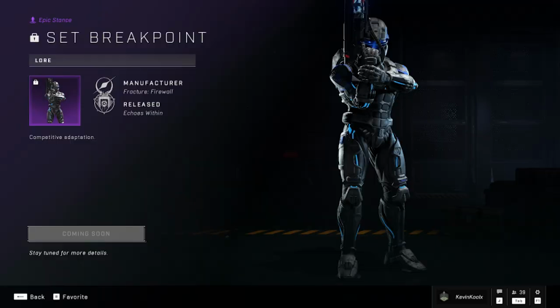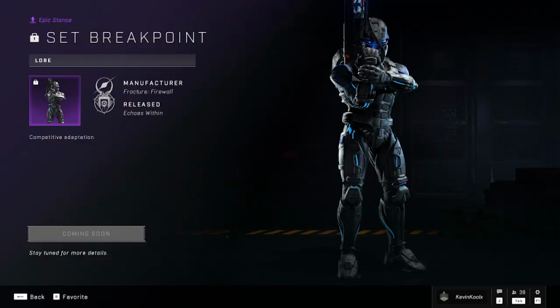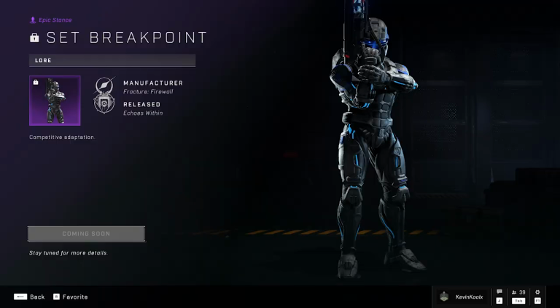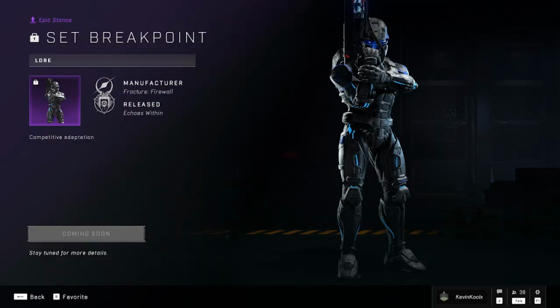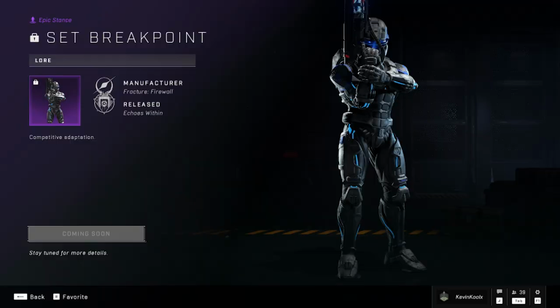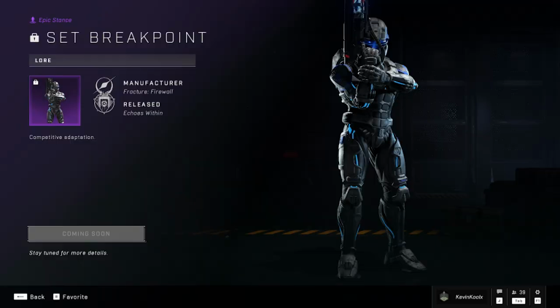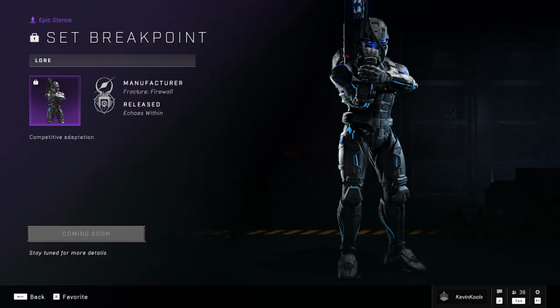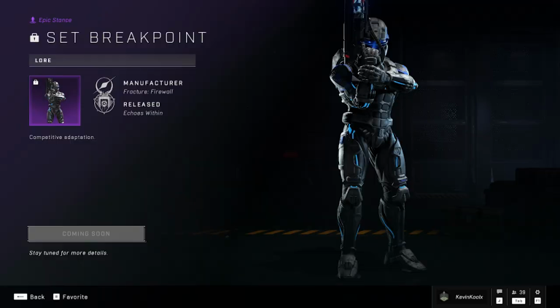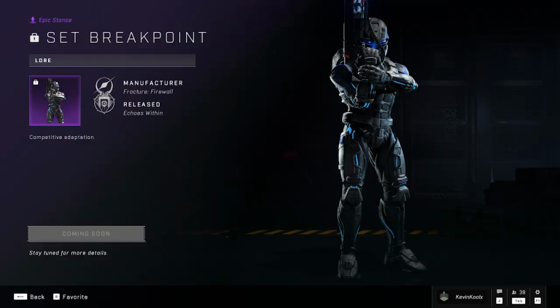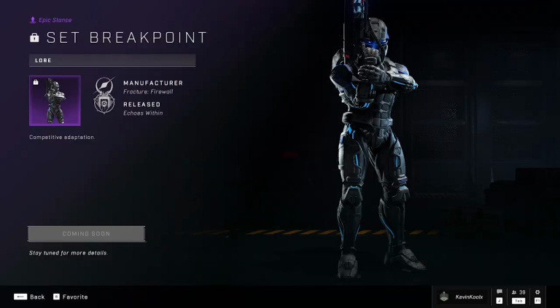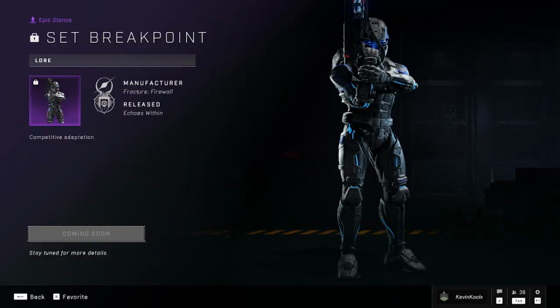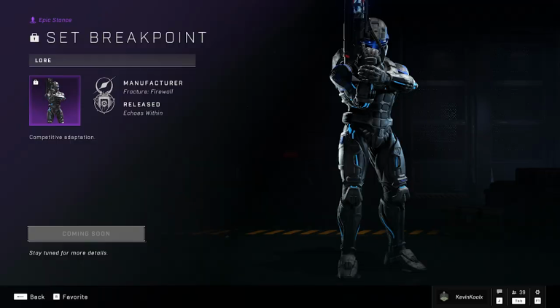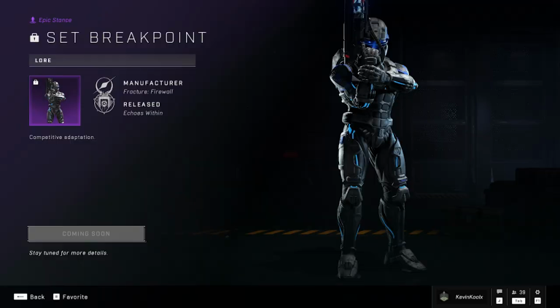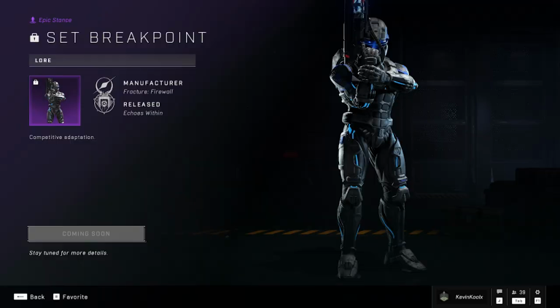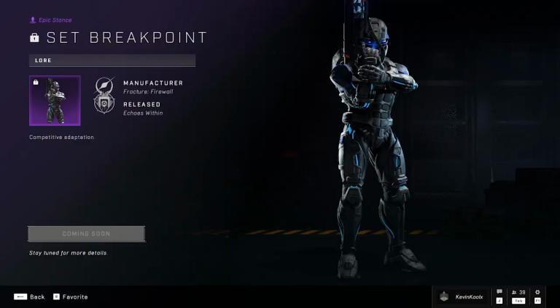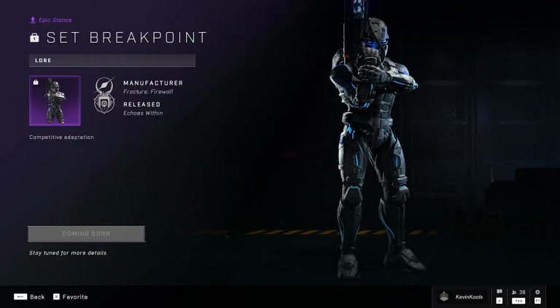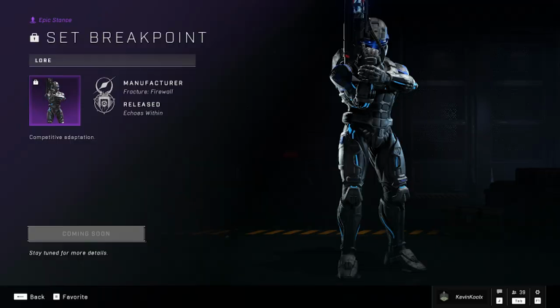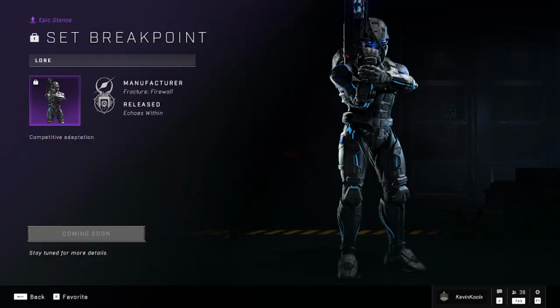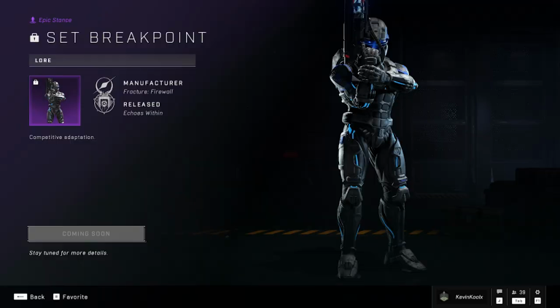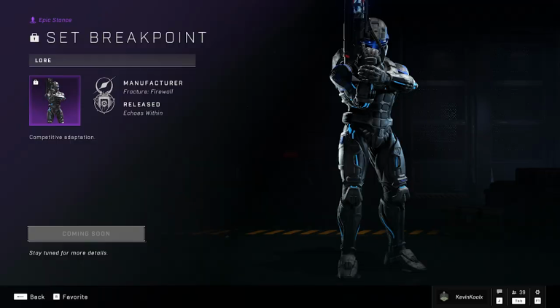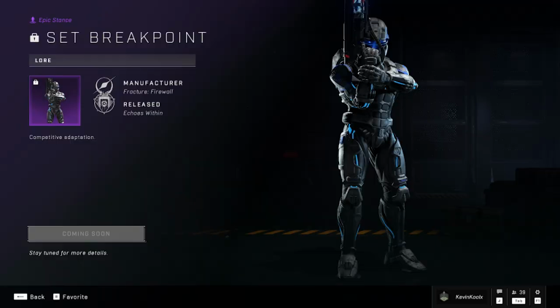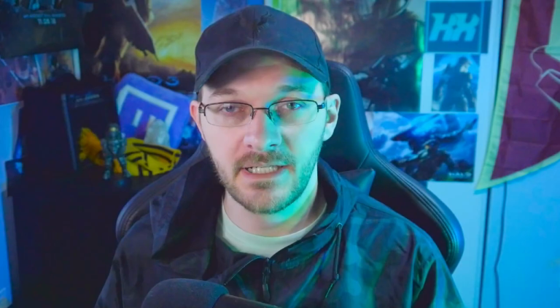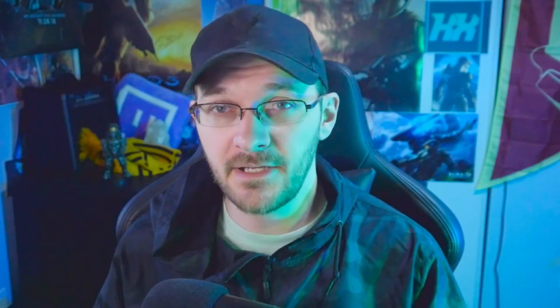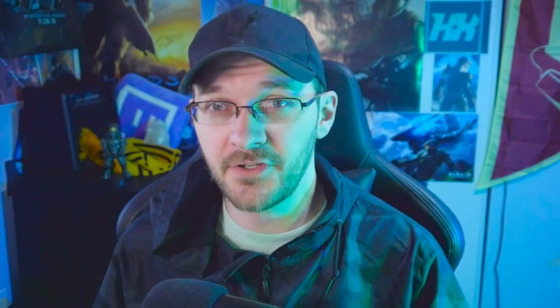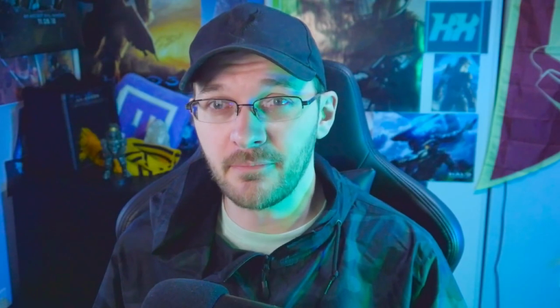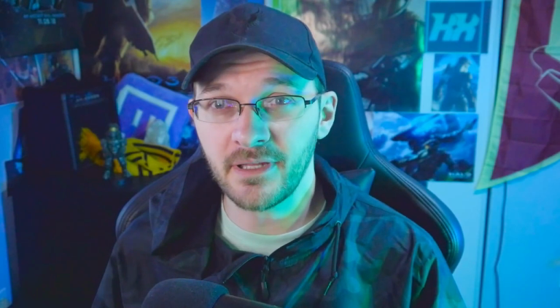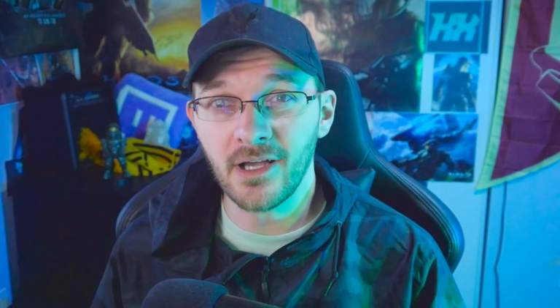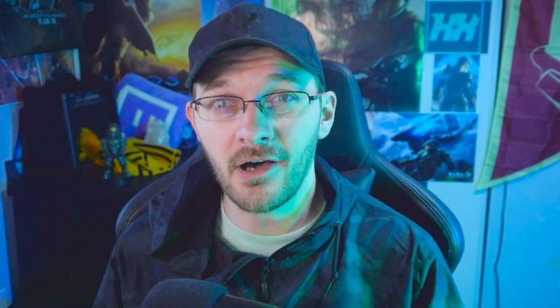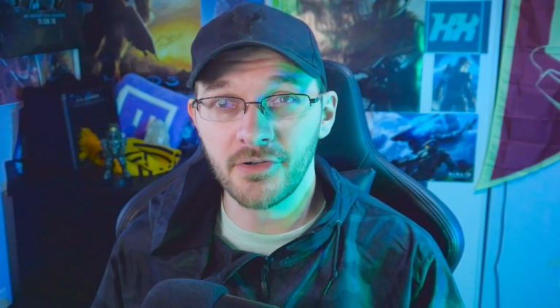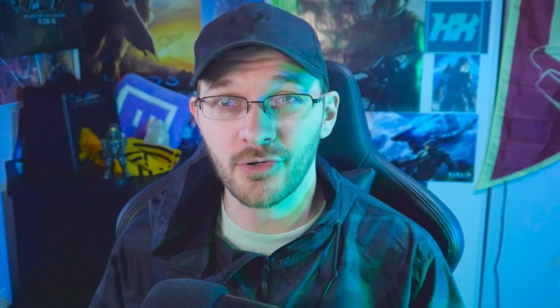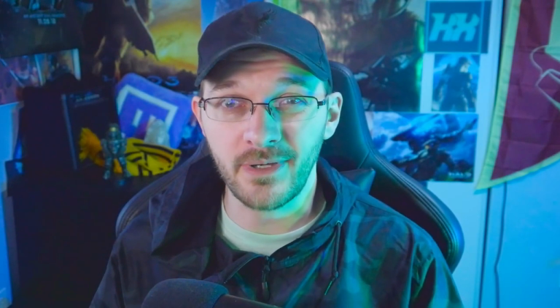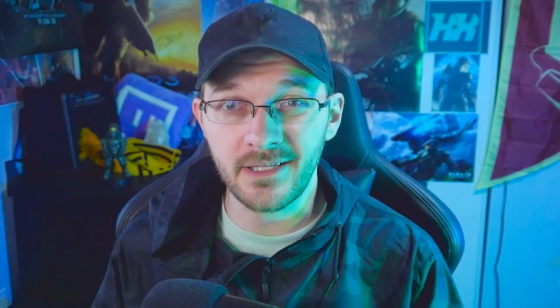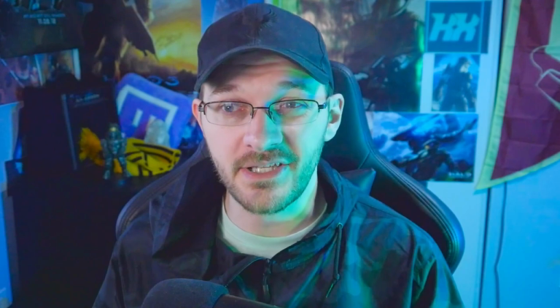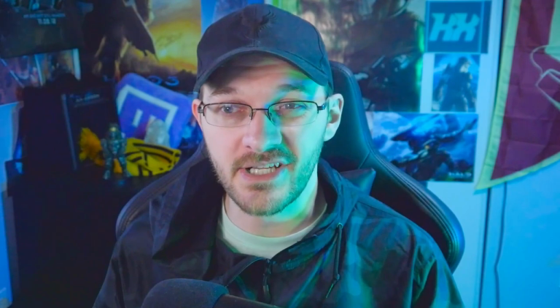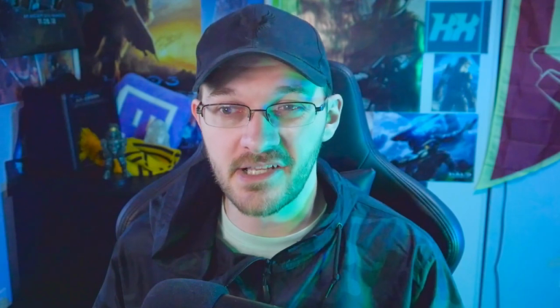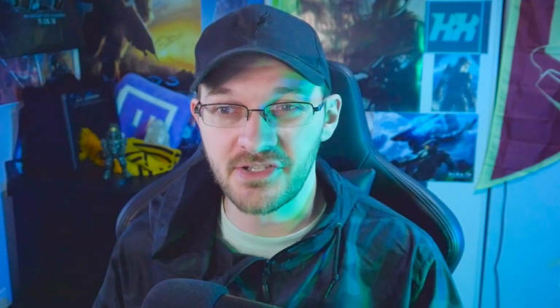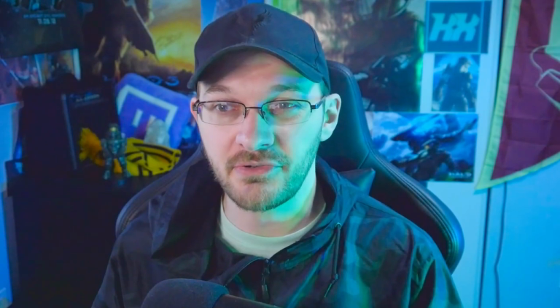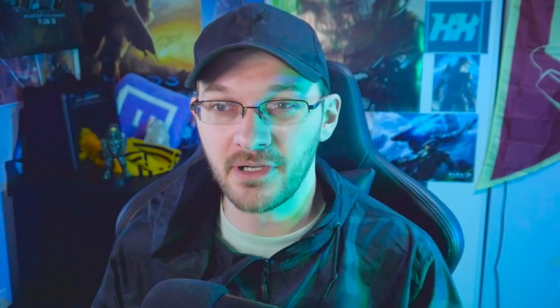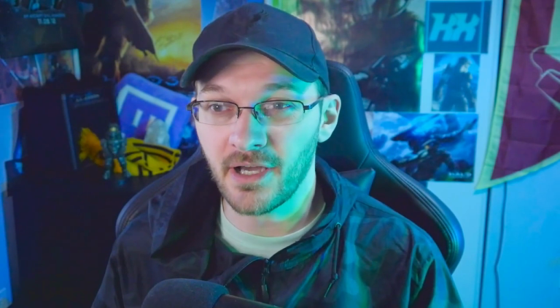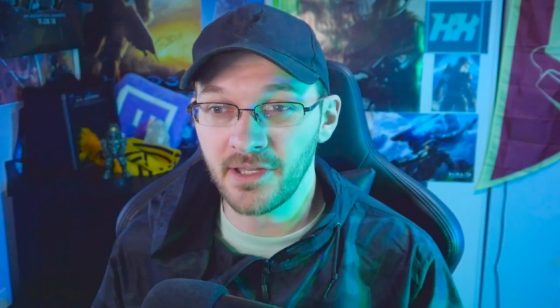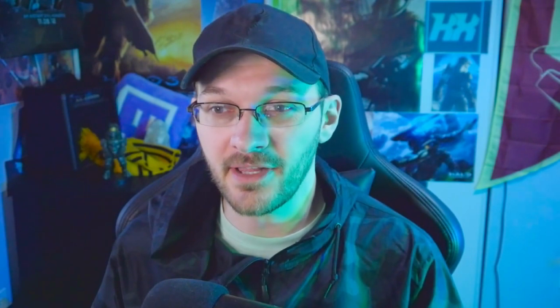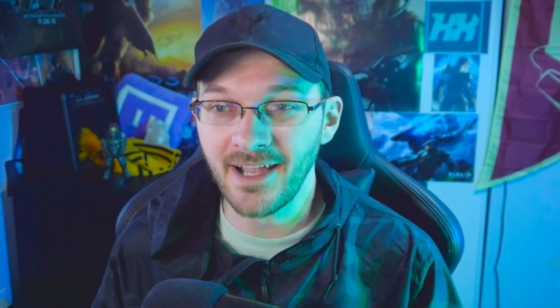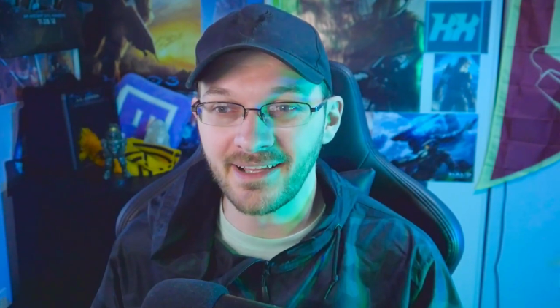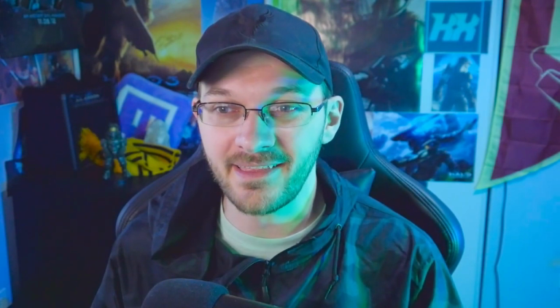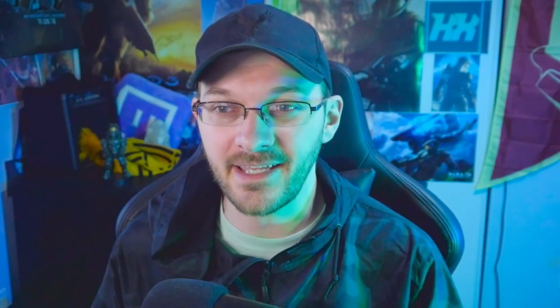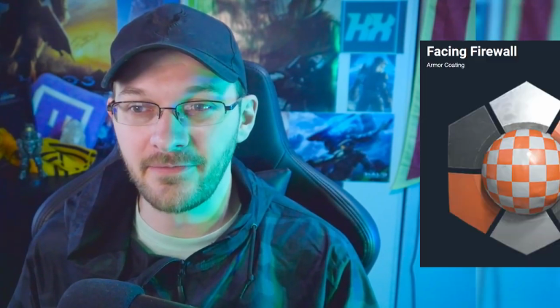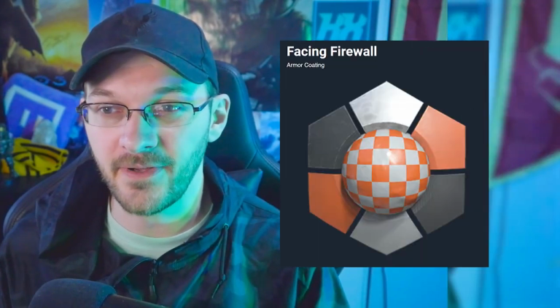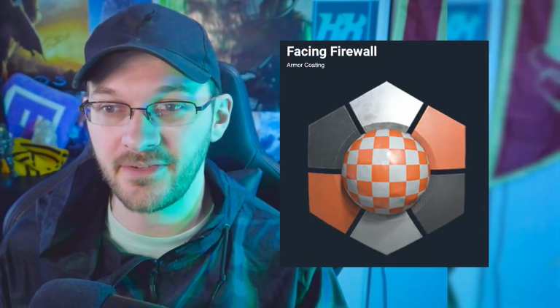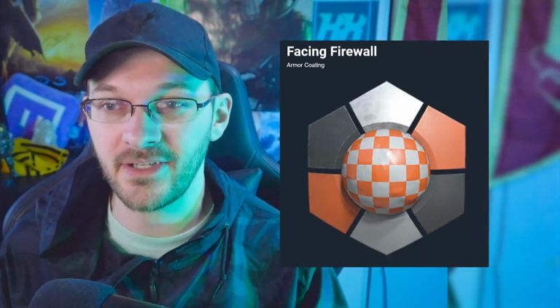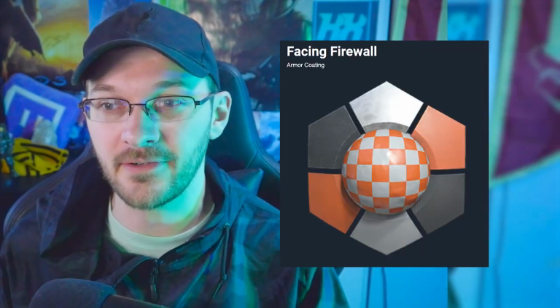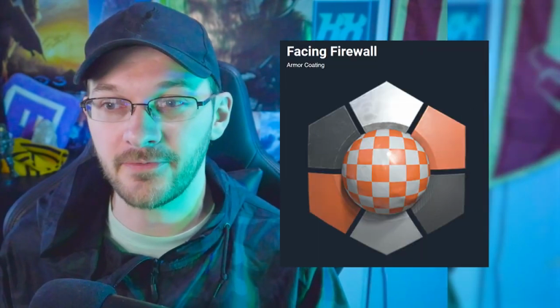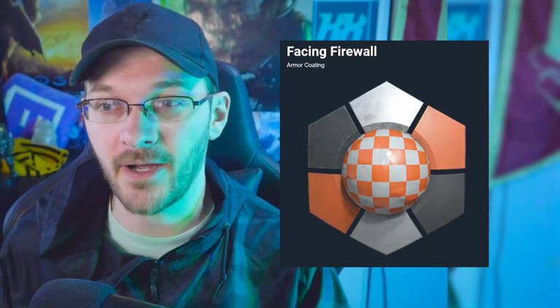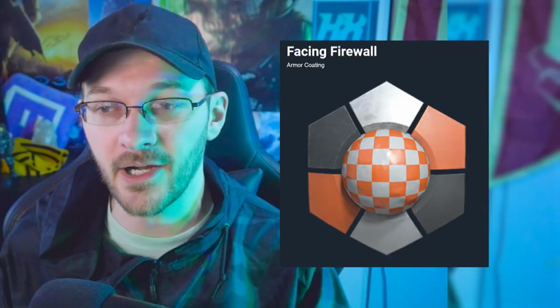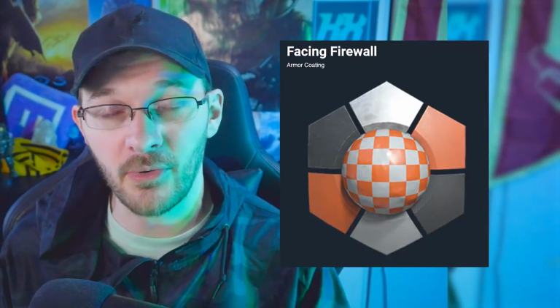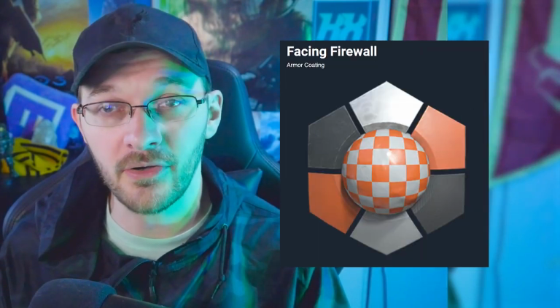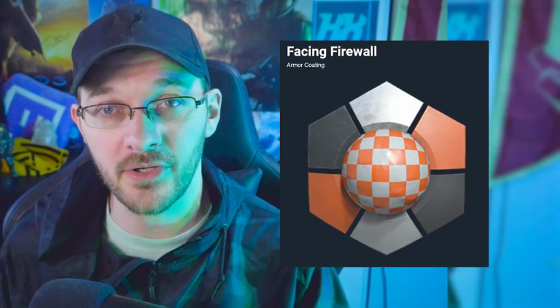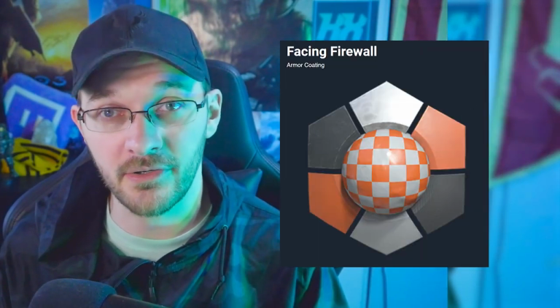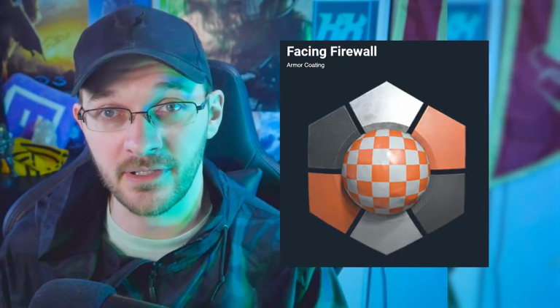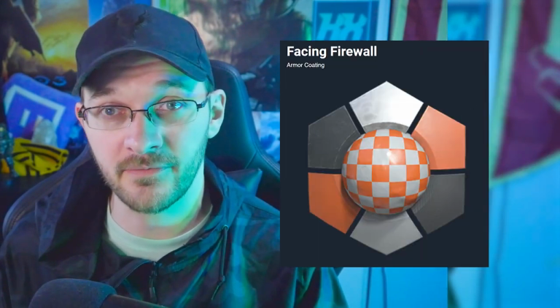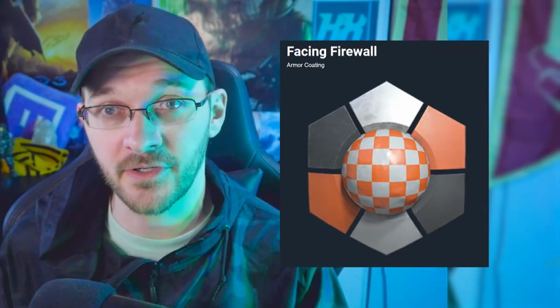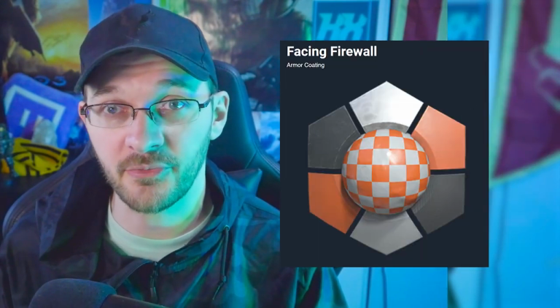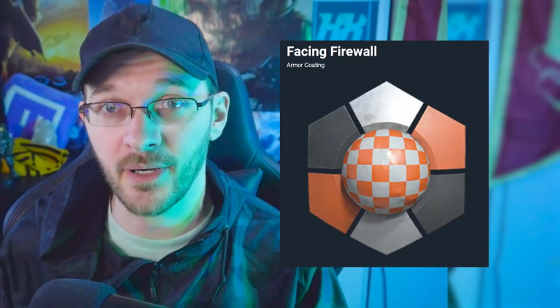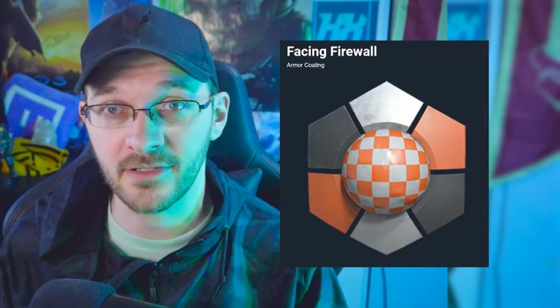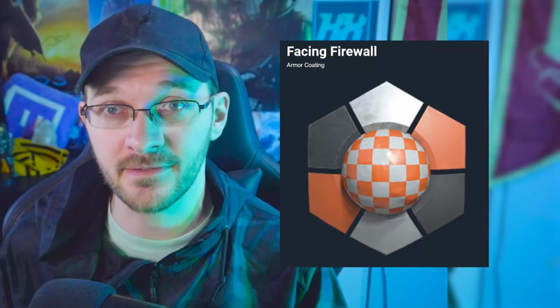We also get the Breakpoint stance on top of the whole thing. And if you complete all your weekly challenges, you unlock the Facing Firewall coating for your Spartan.